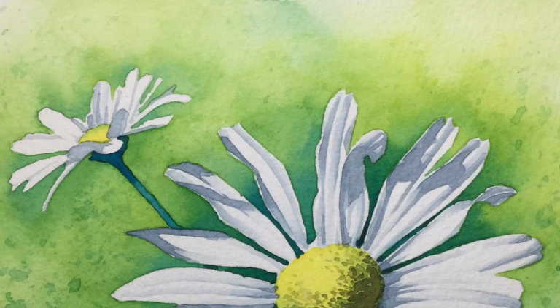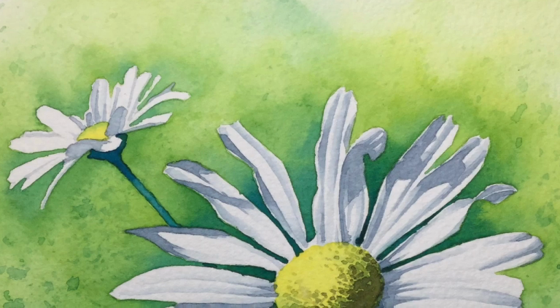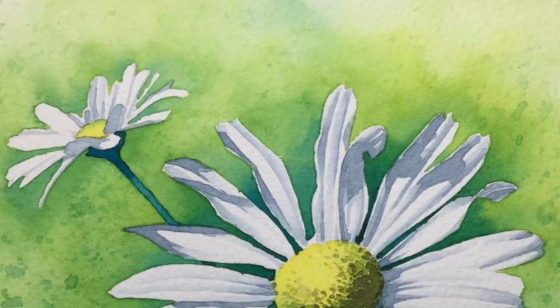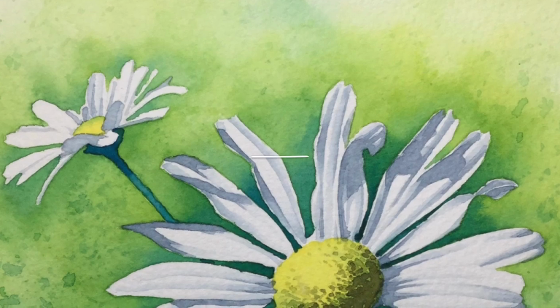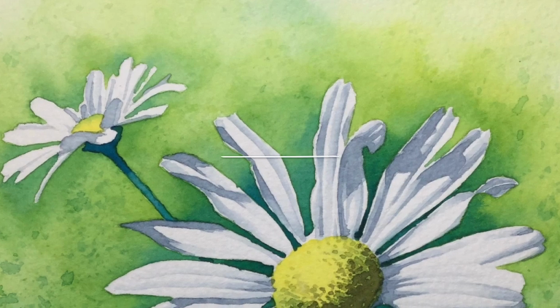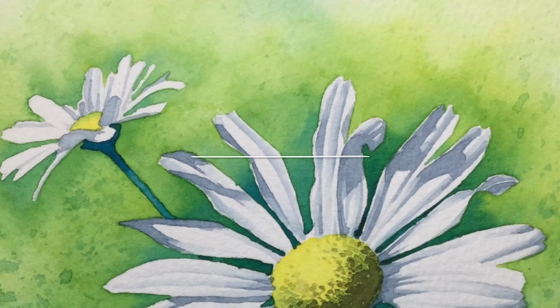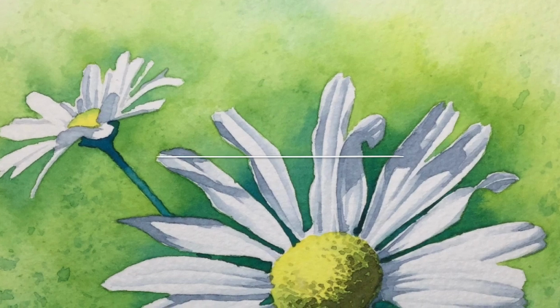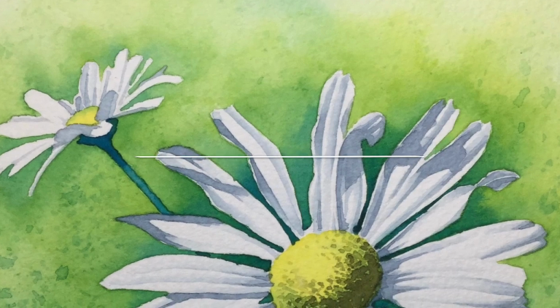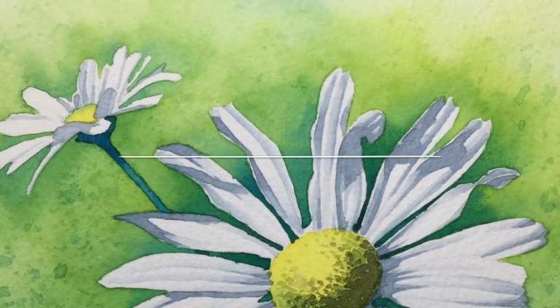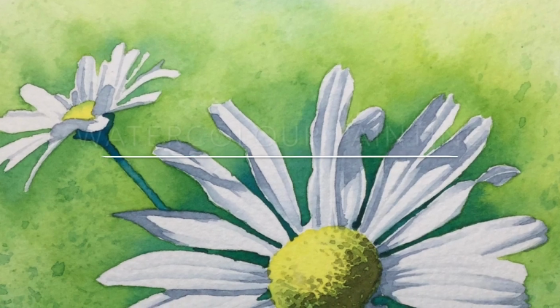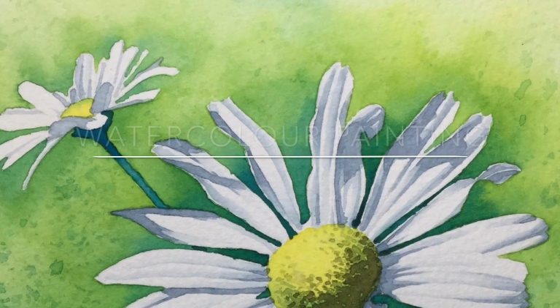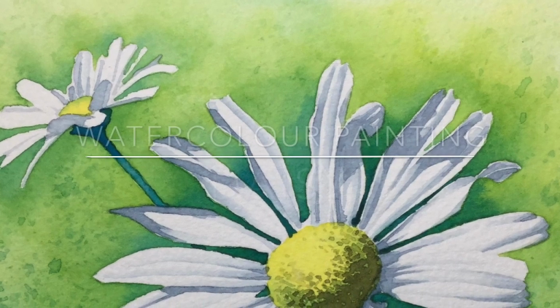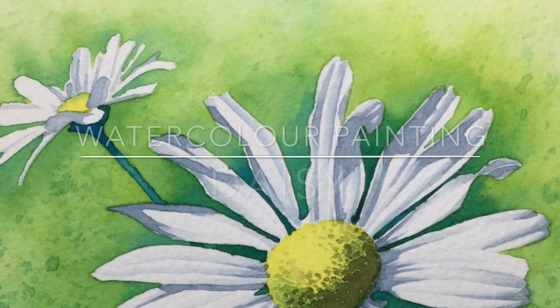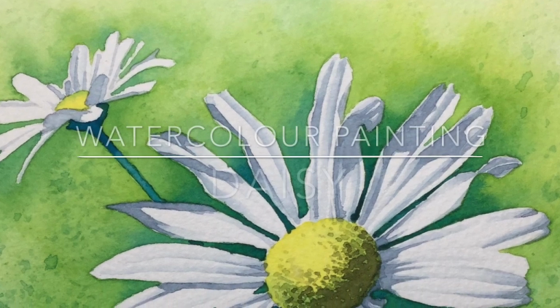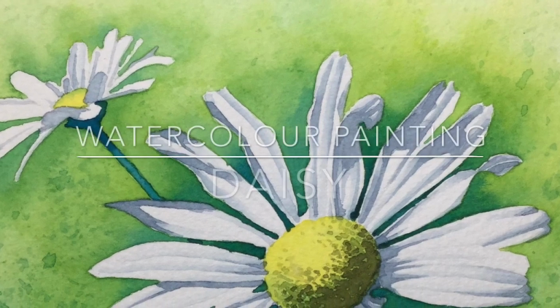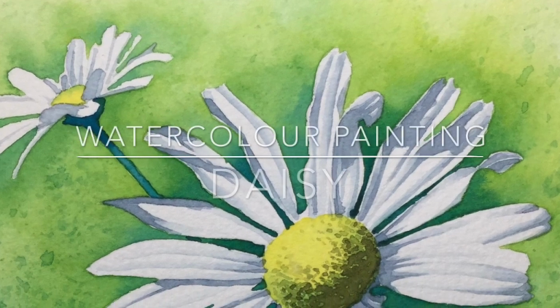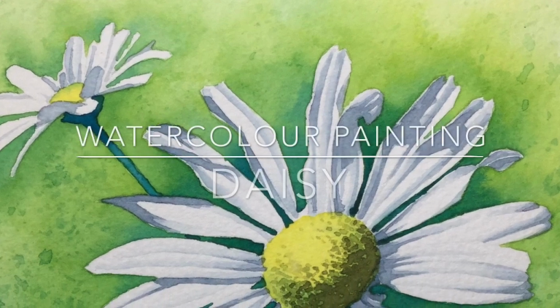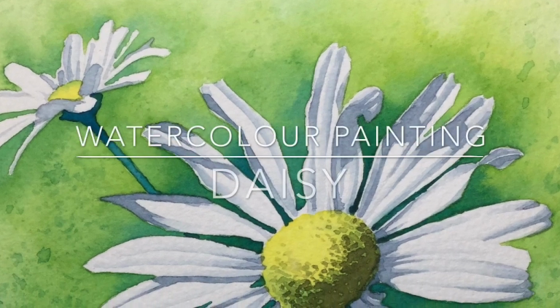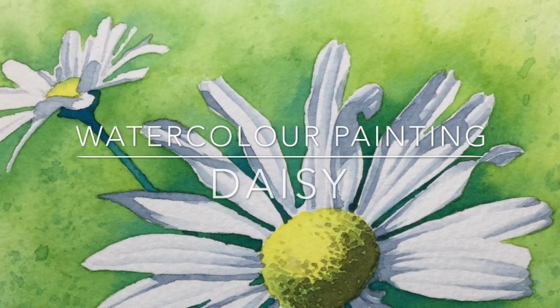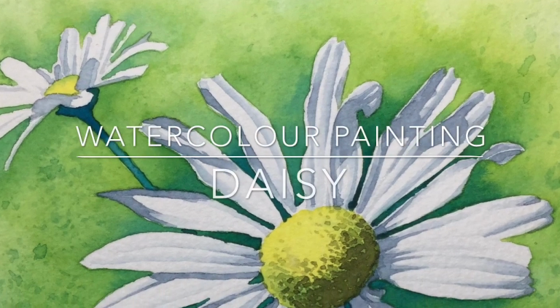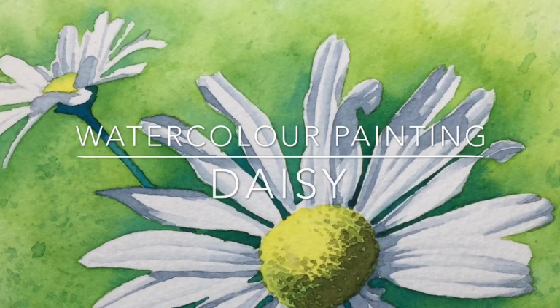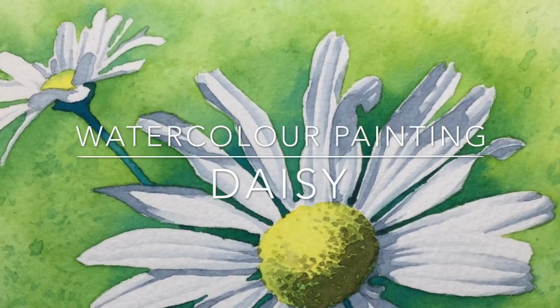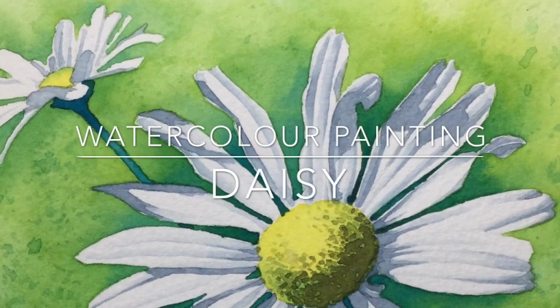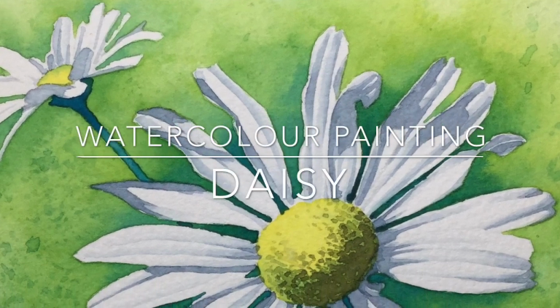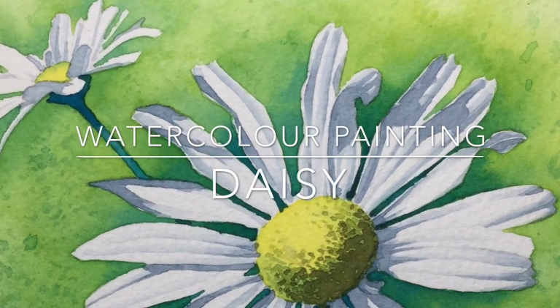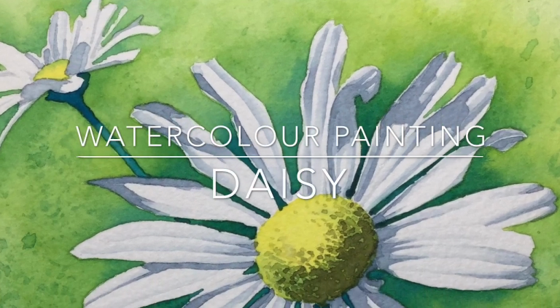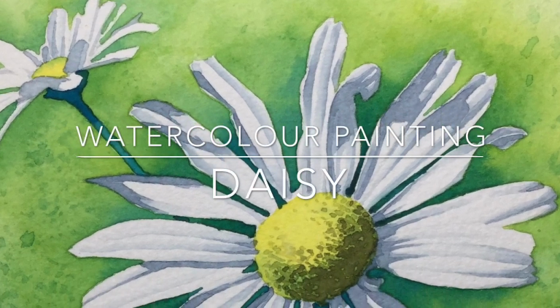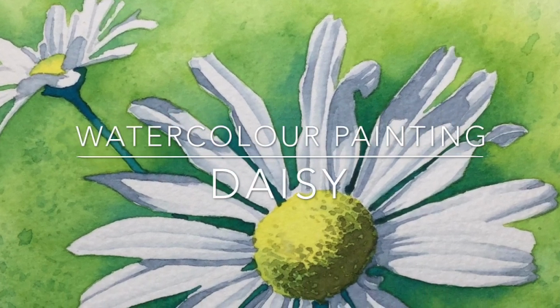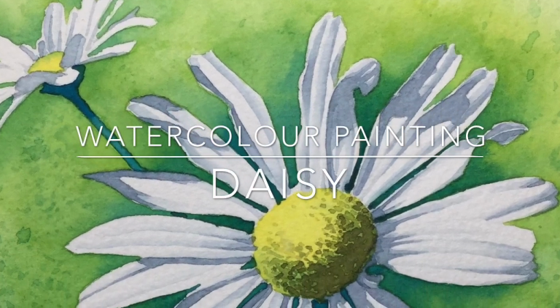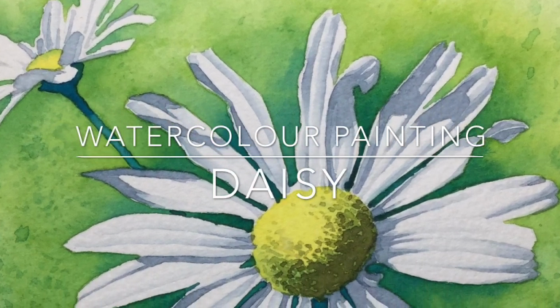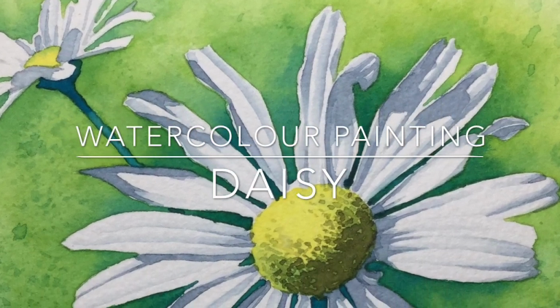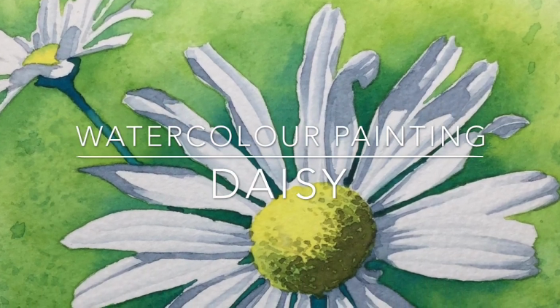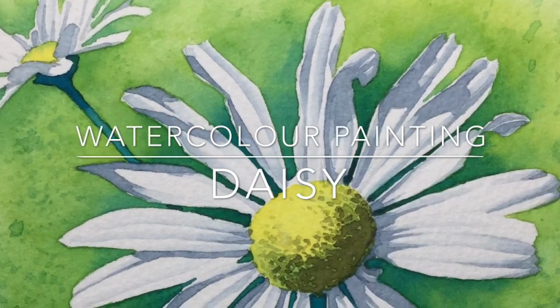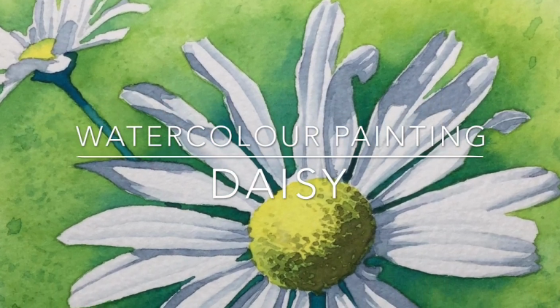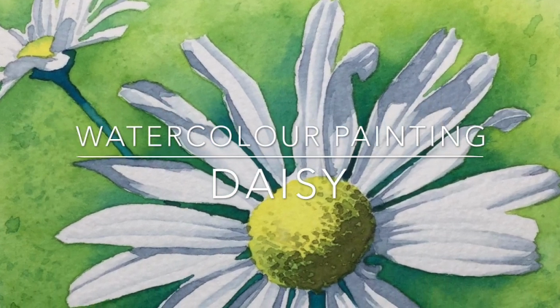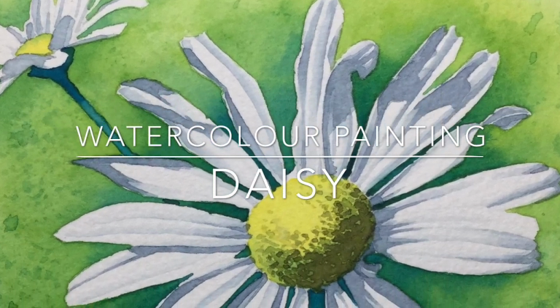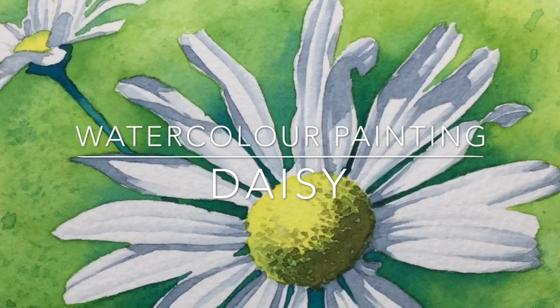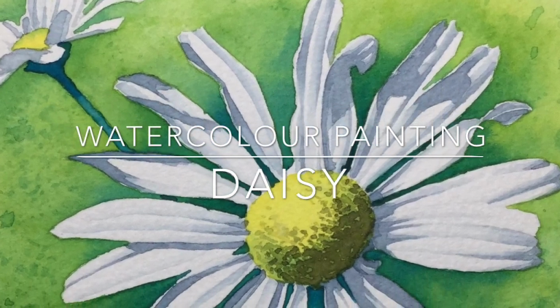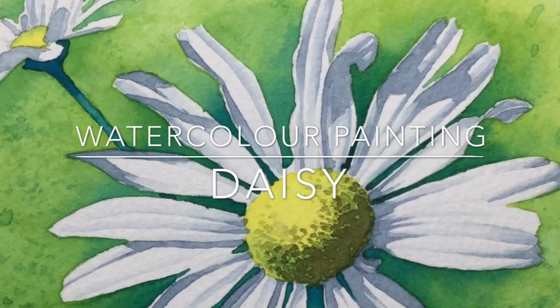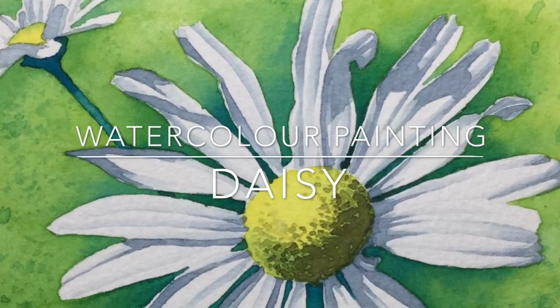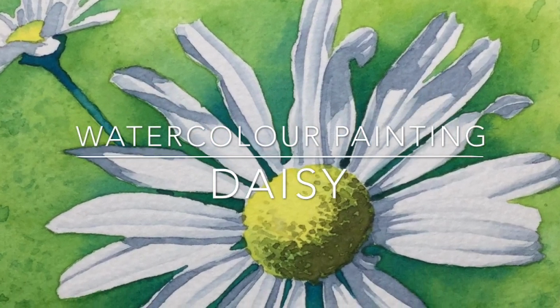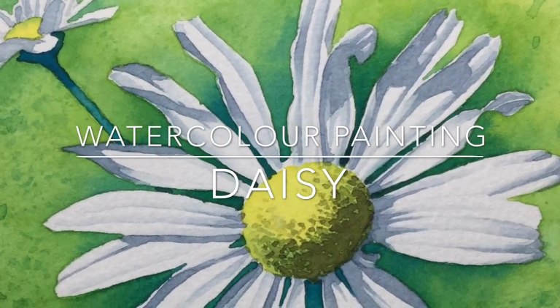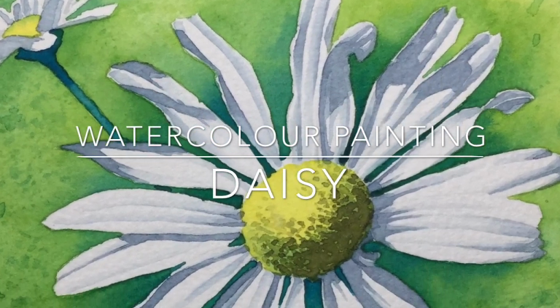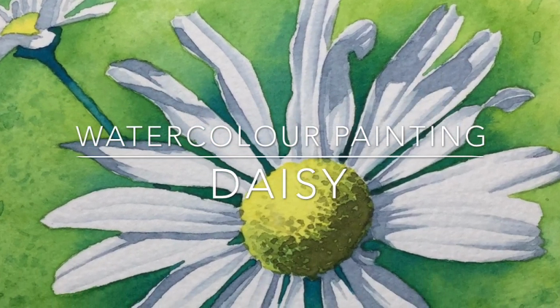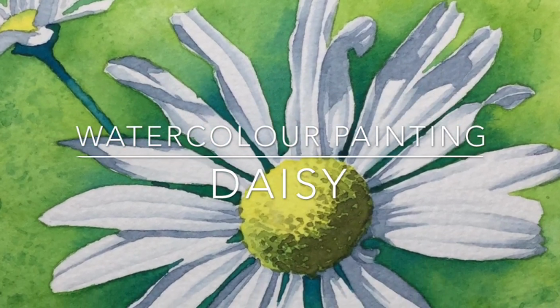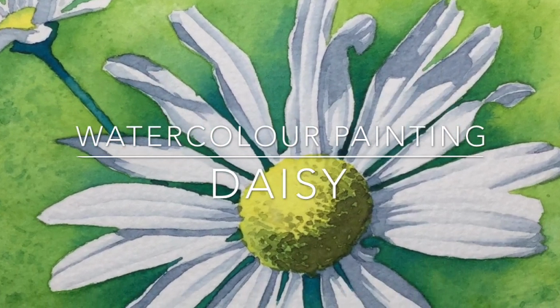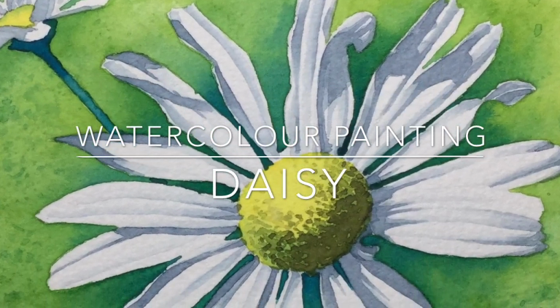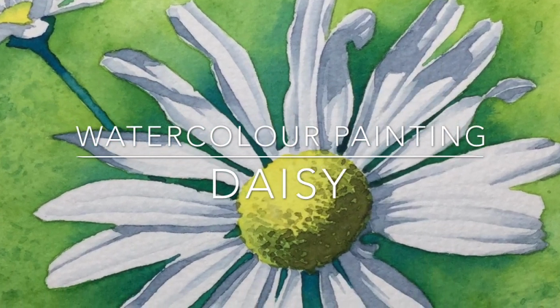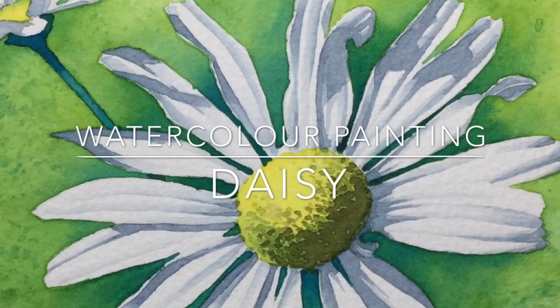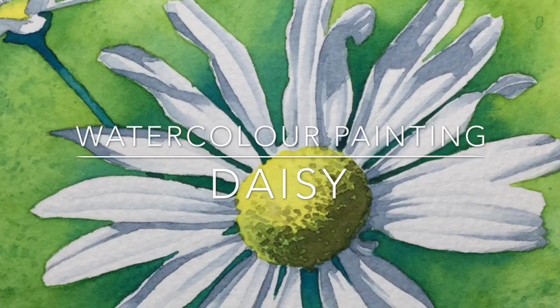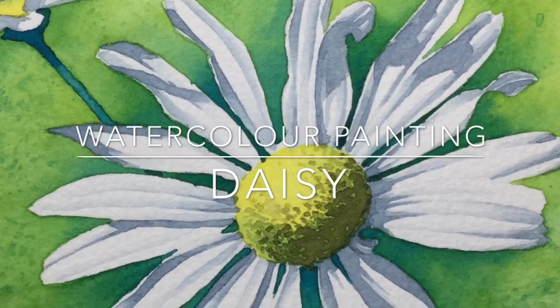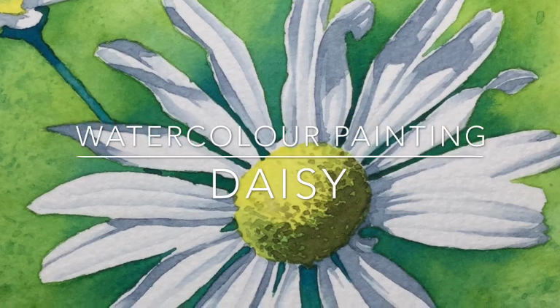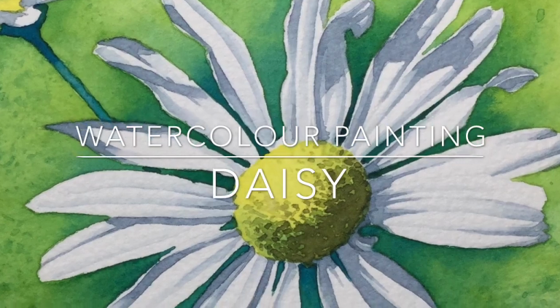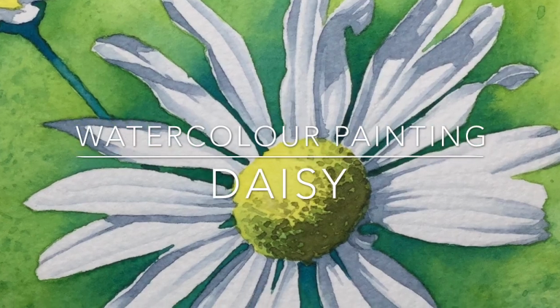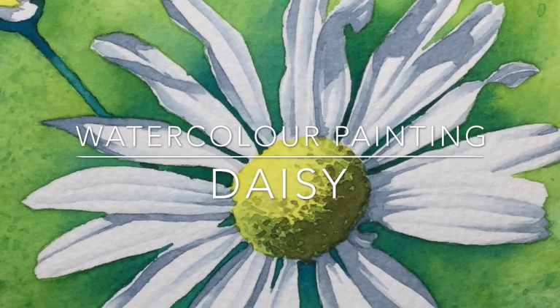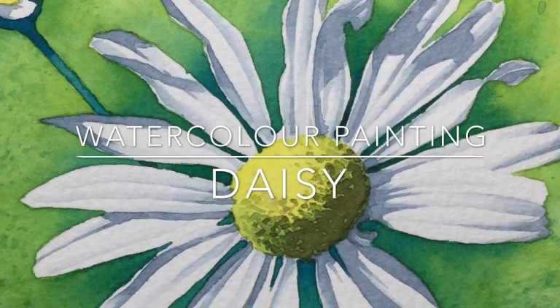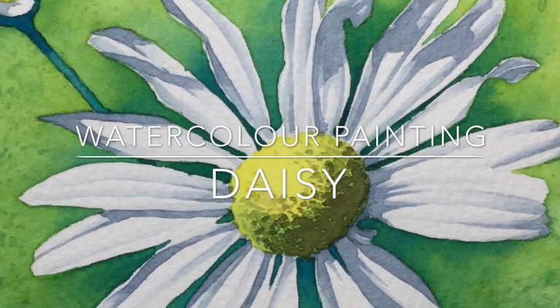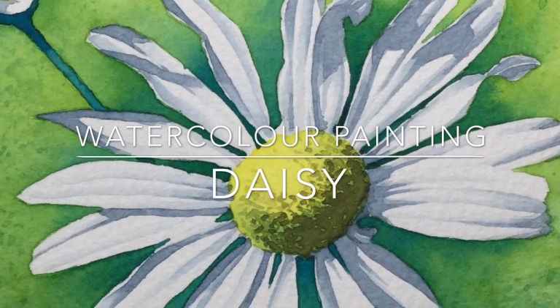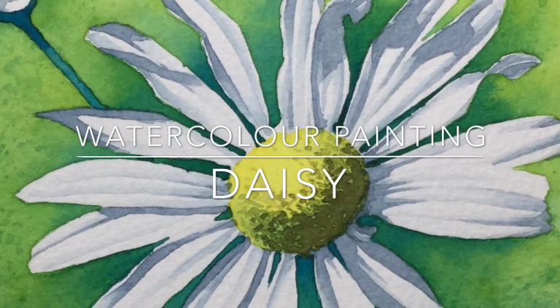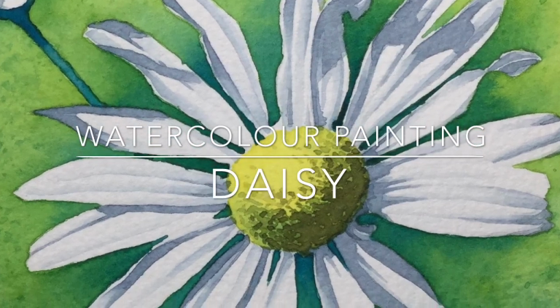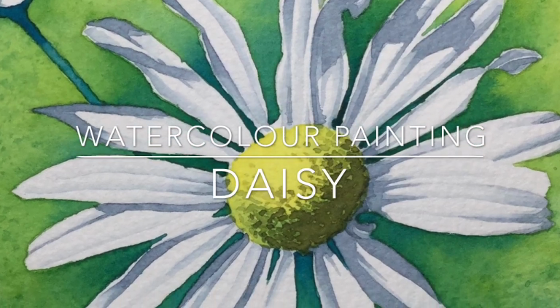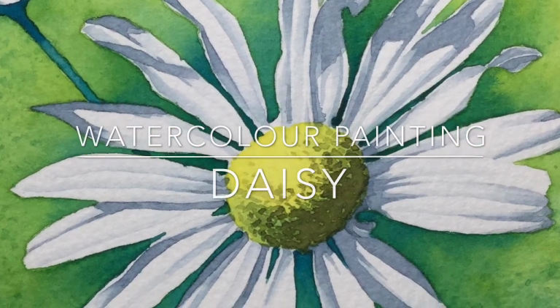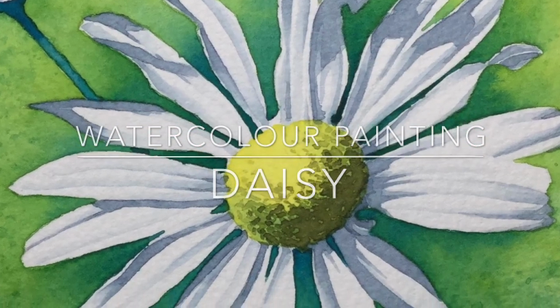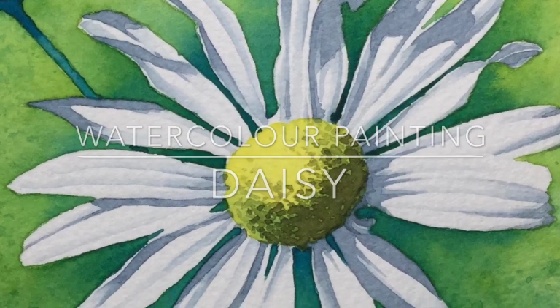Hi, I'm G, welcome back to my art channel. In this video I'm showing you how you can paint a daisy using watercolors.